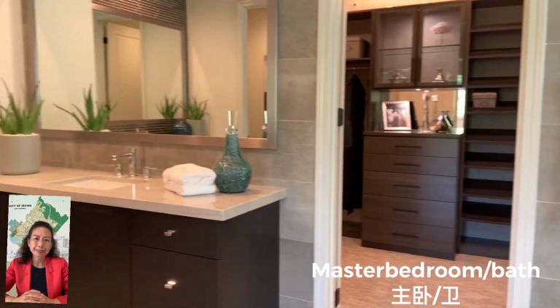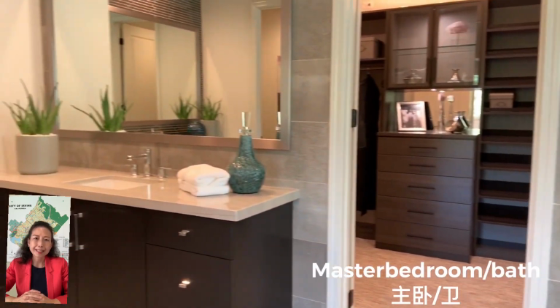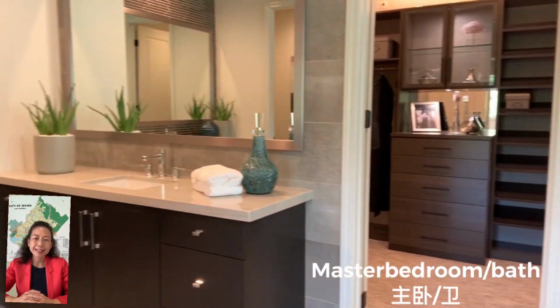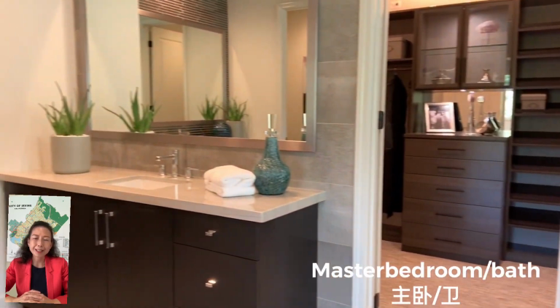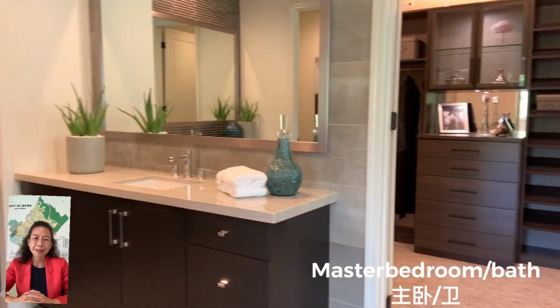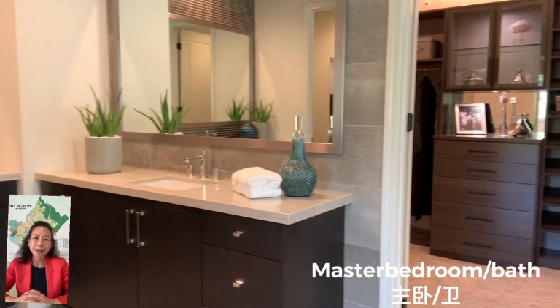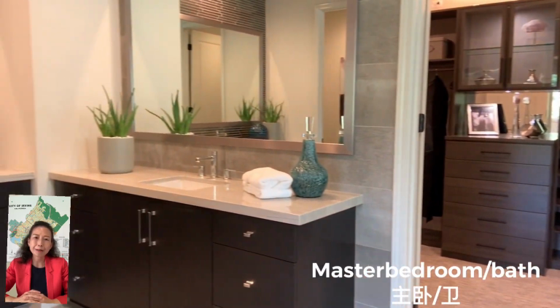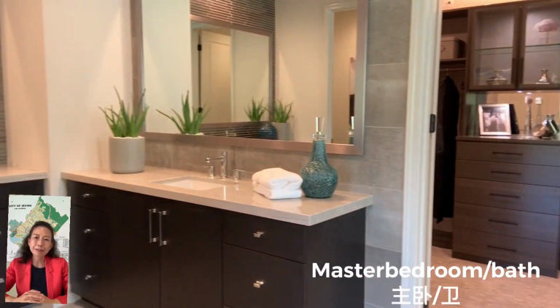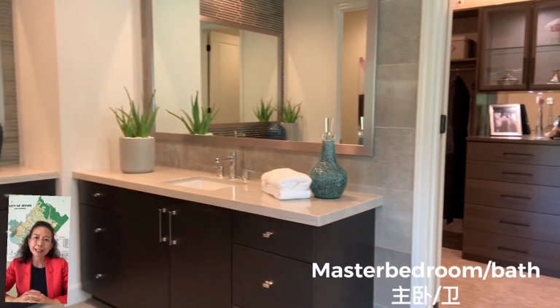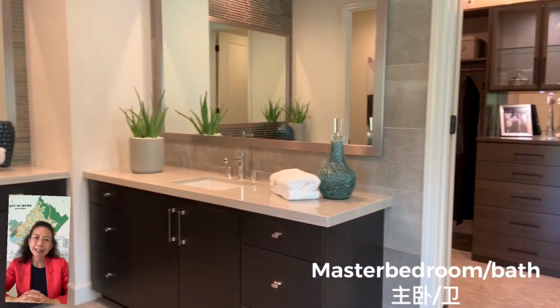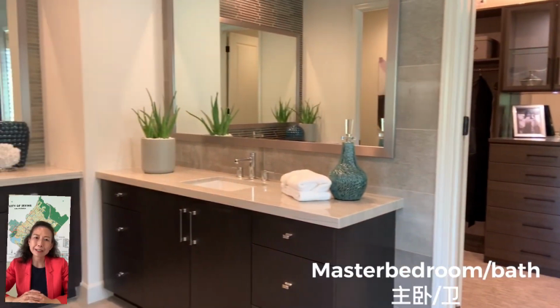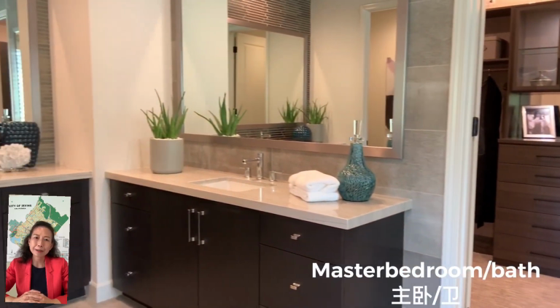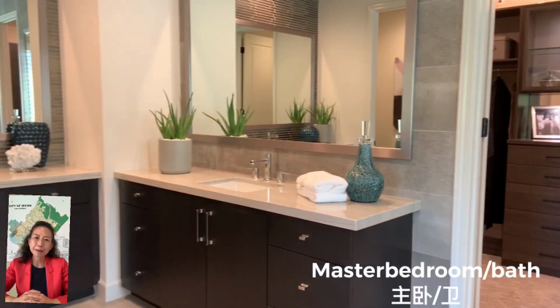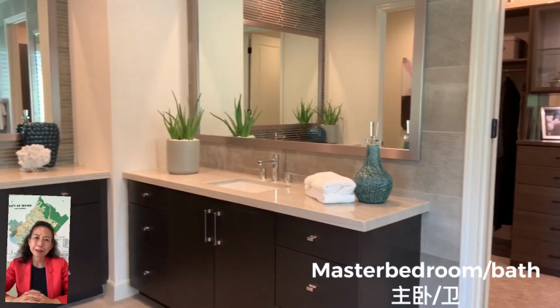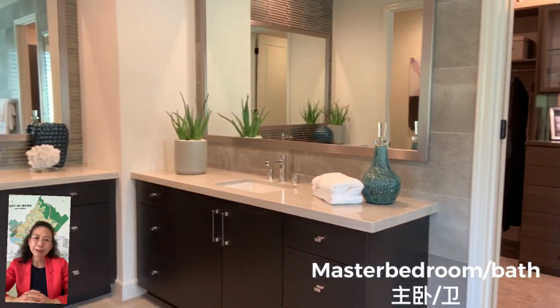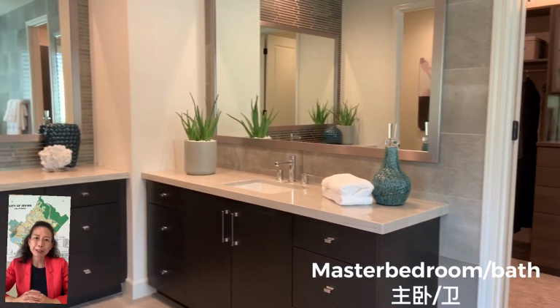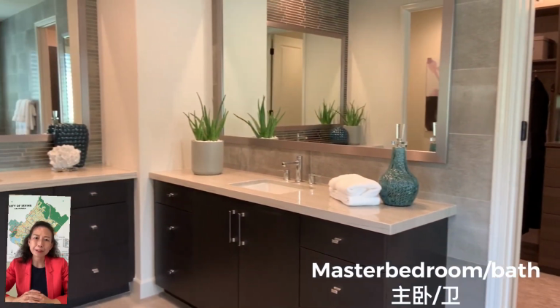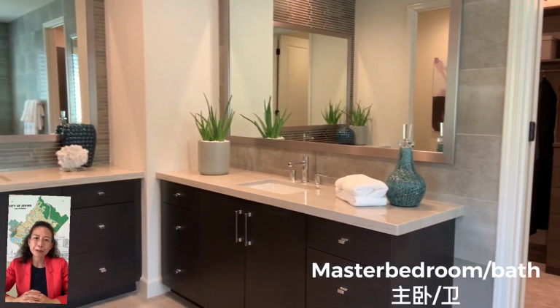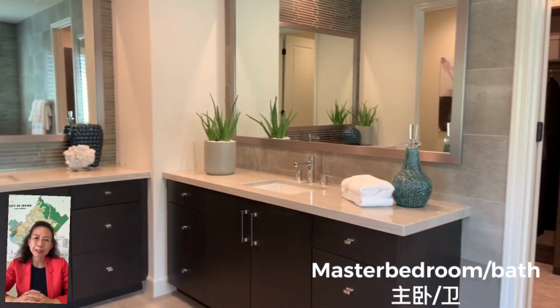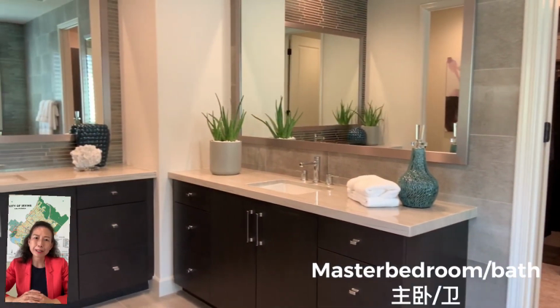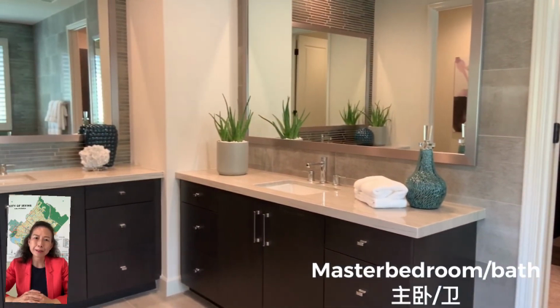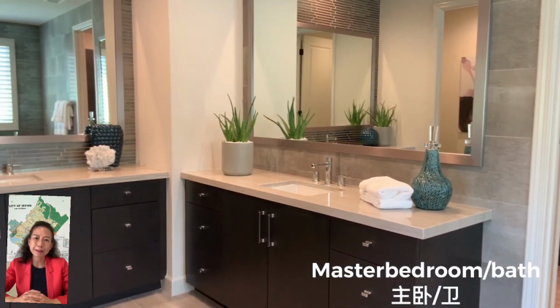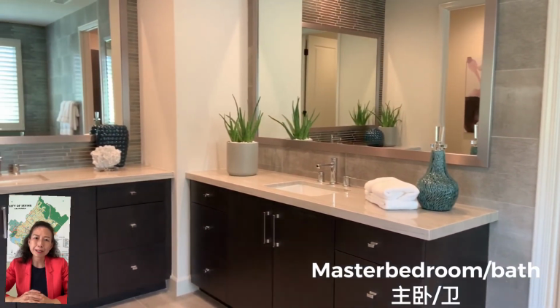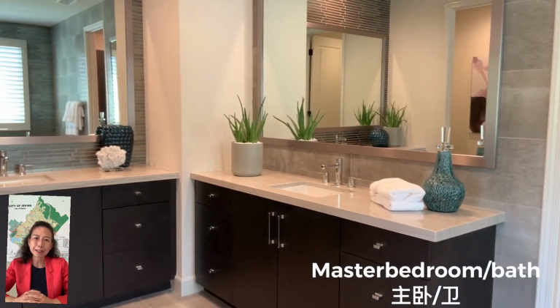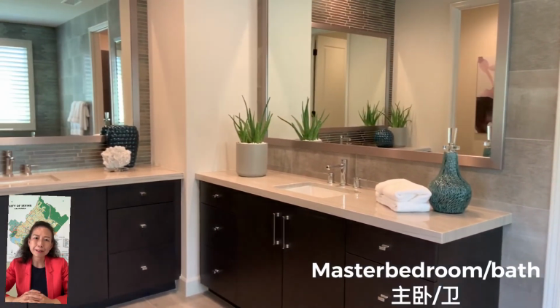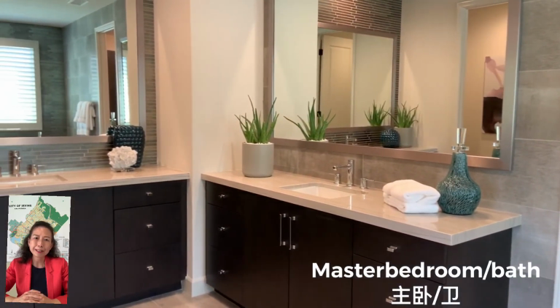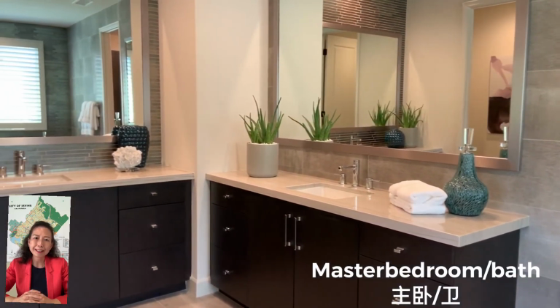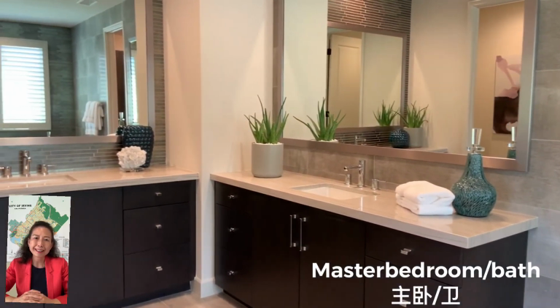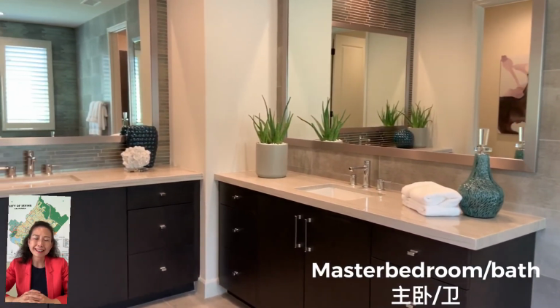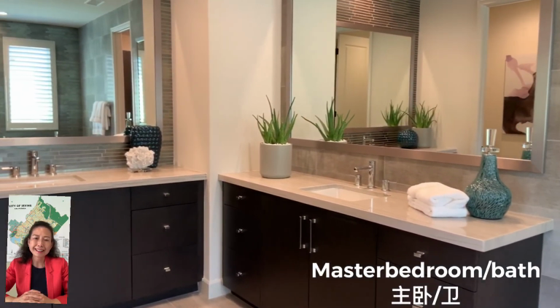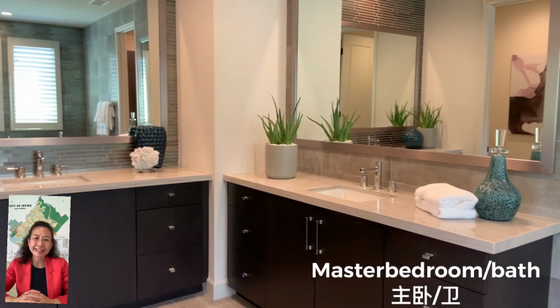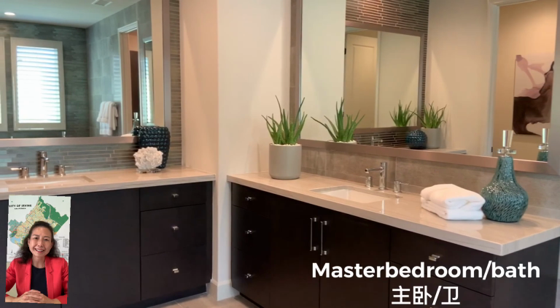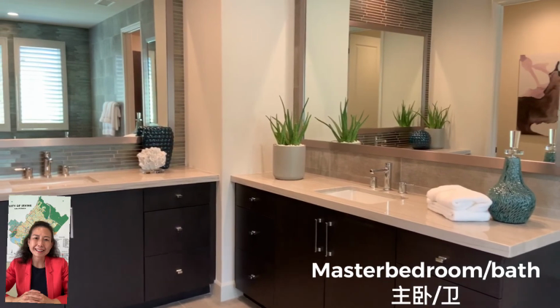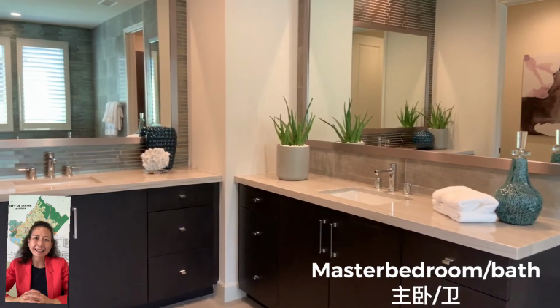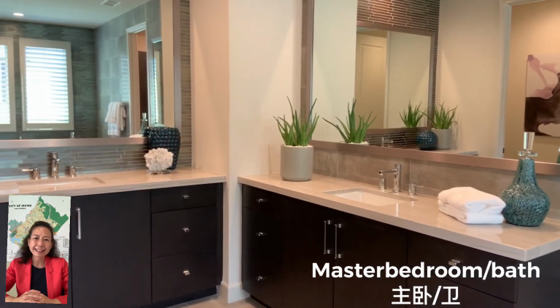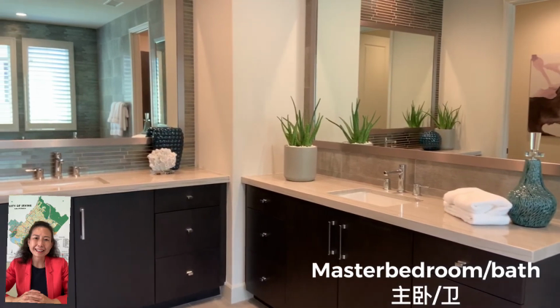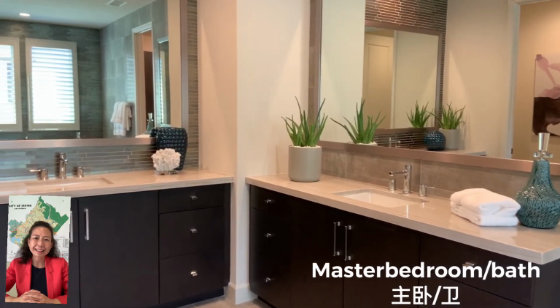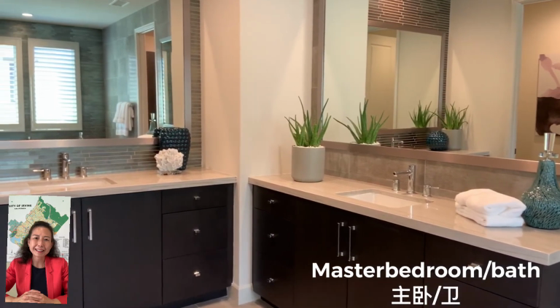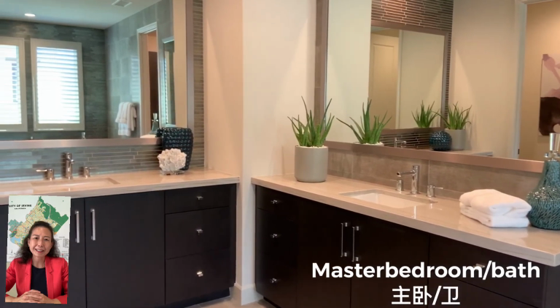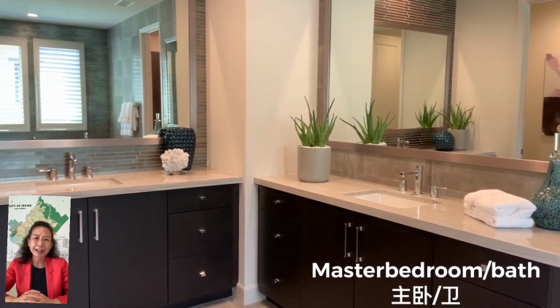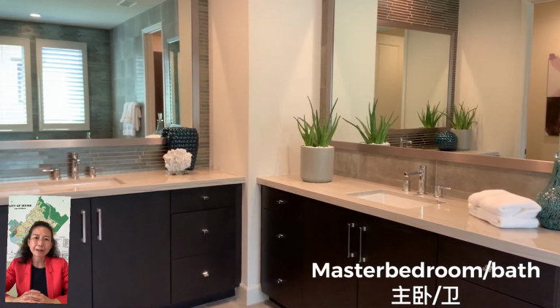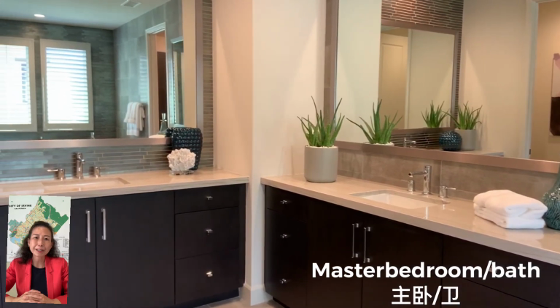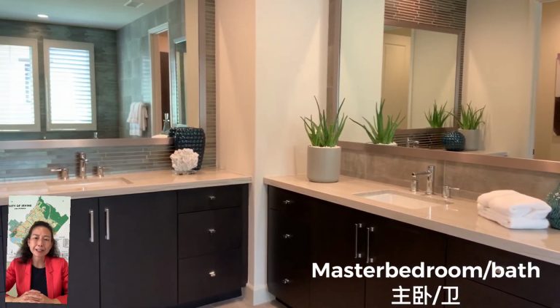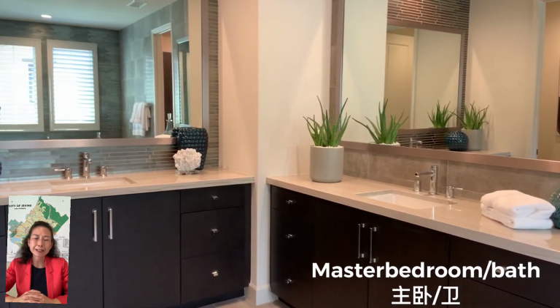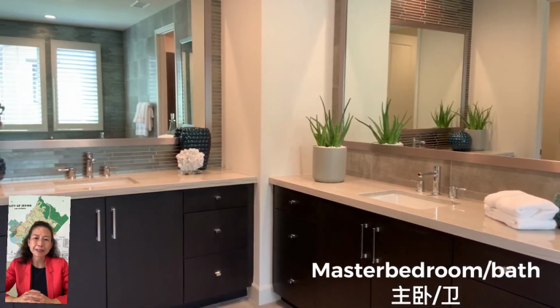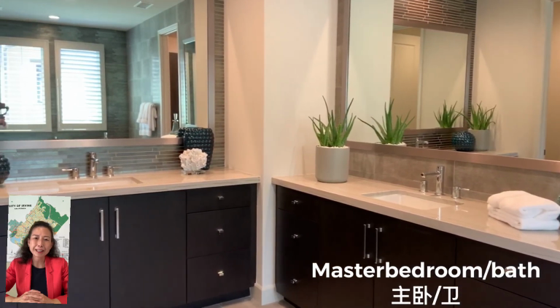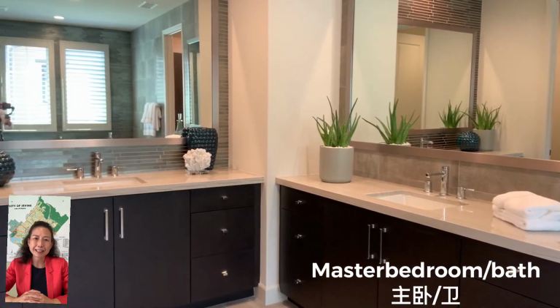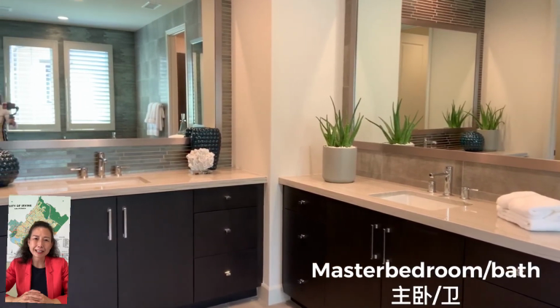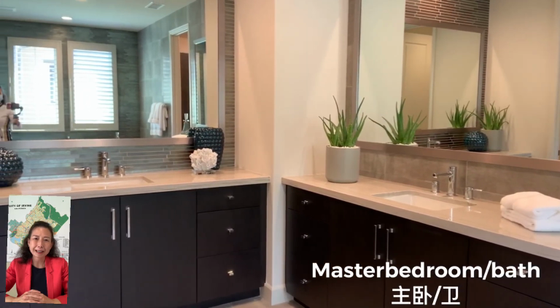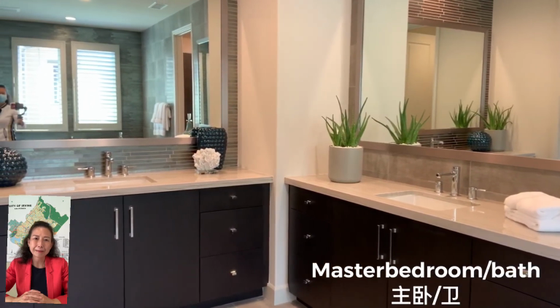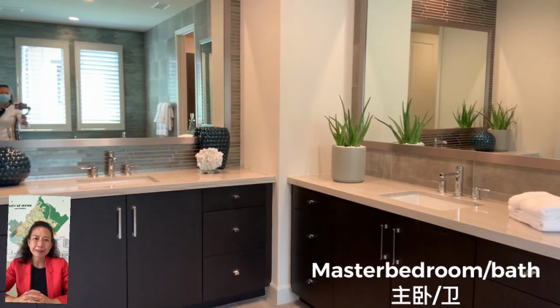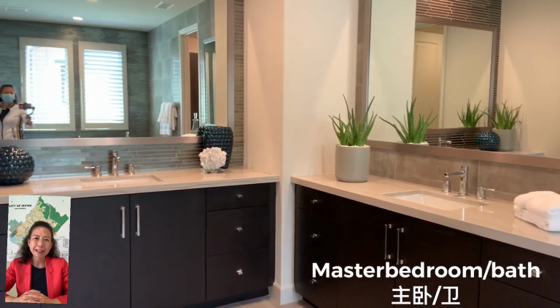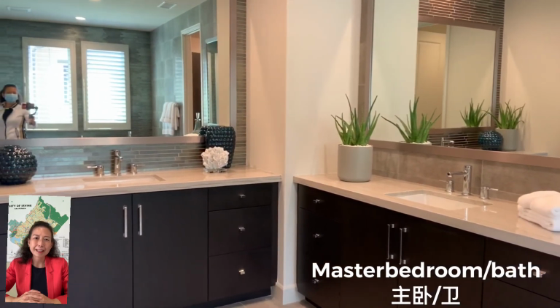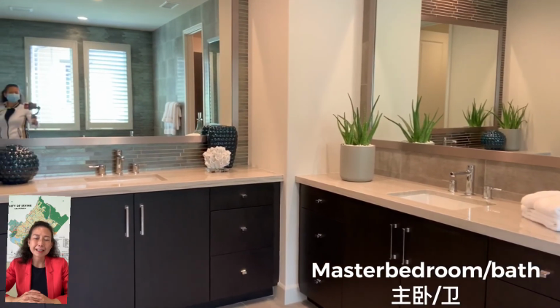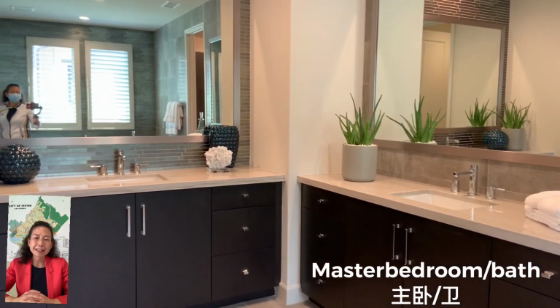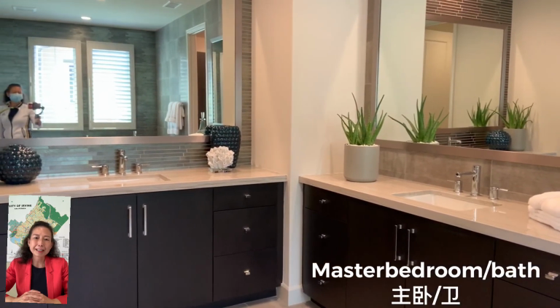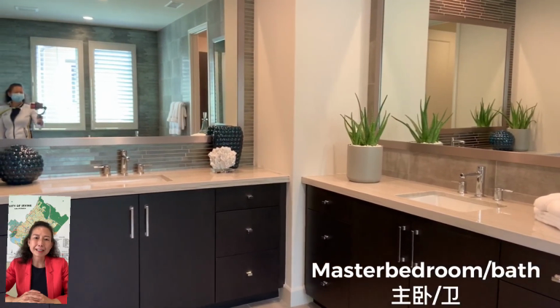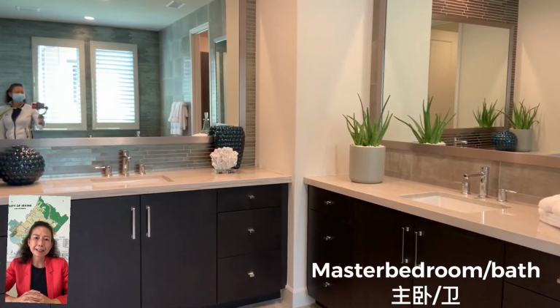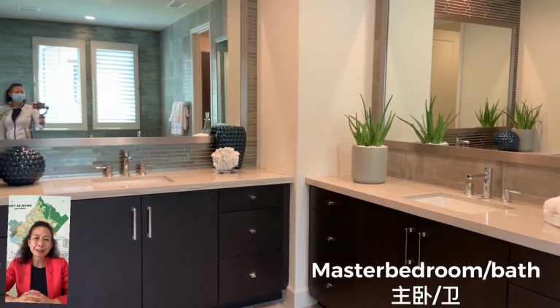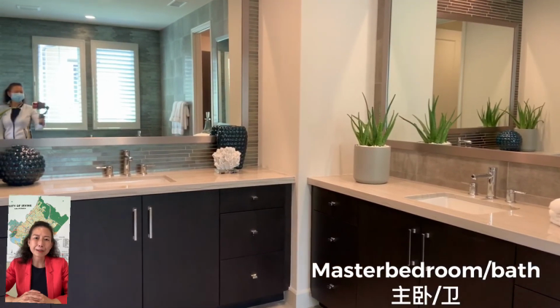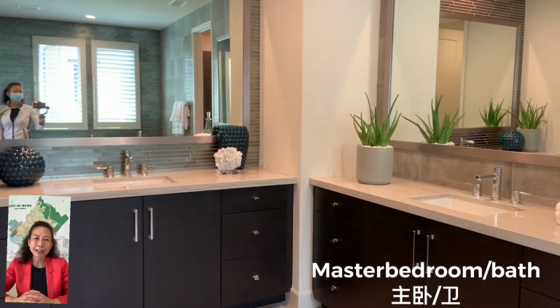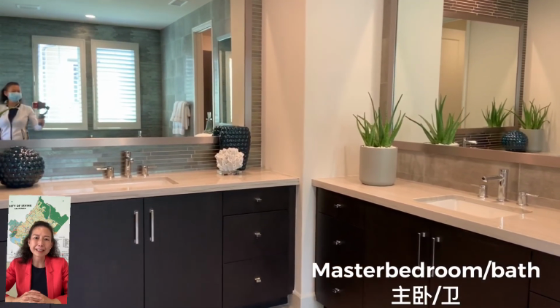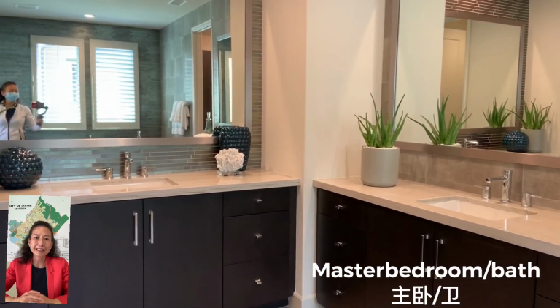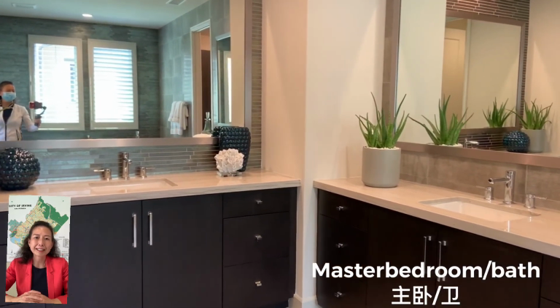So hopefully you will enjoy this video, and I will see you next time. 谢谢你的收看。